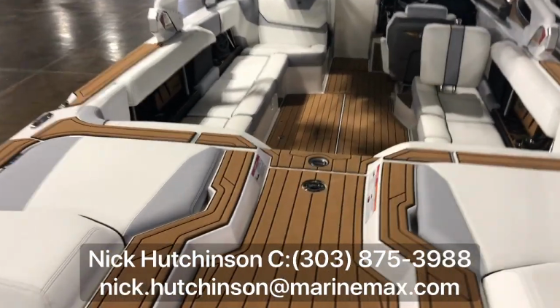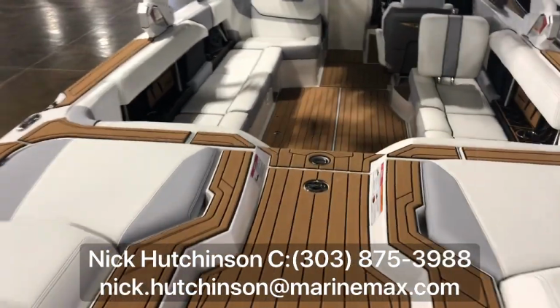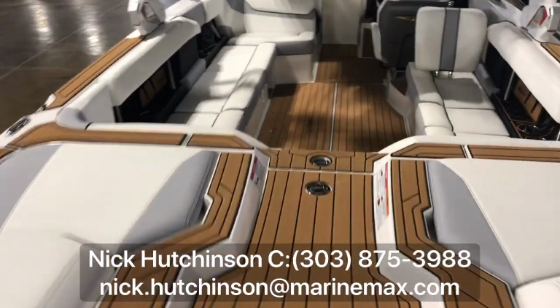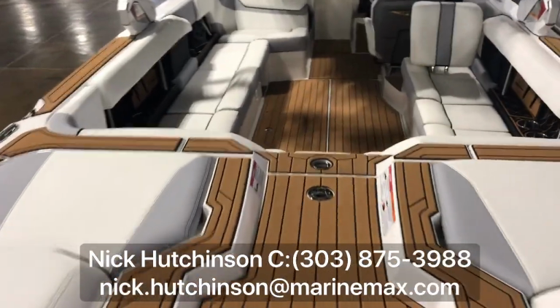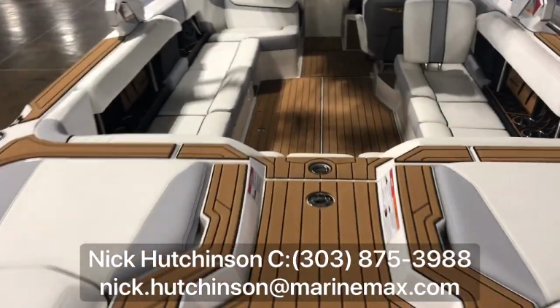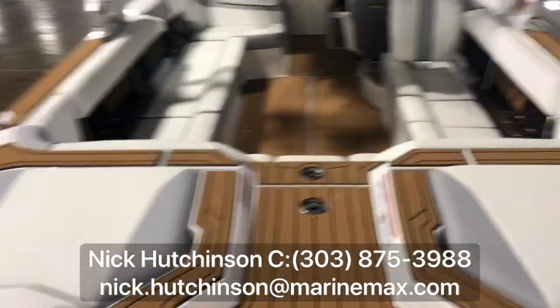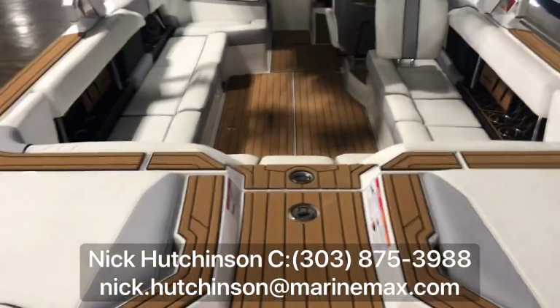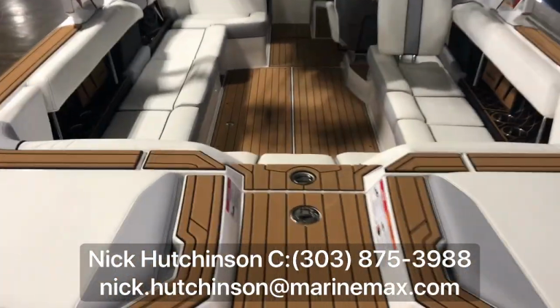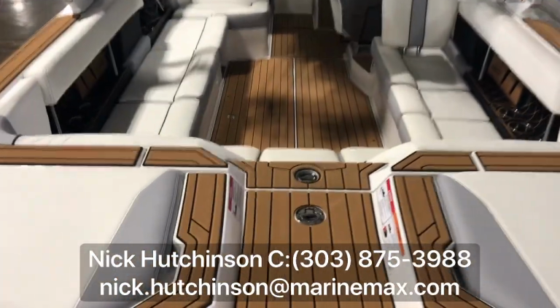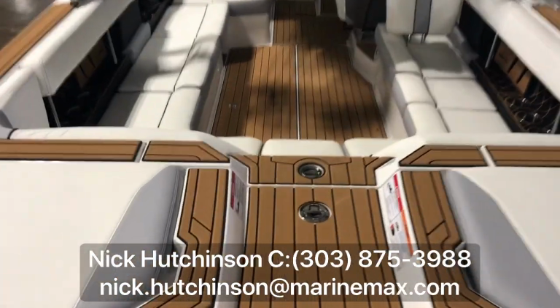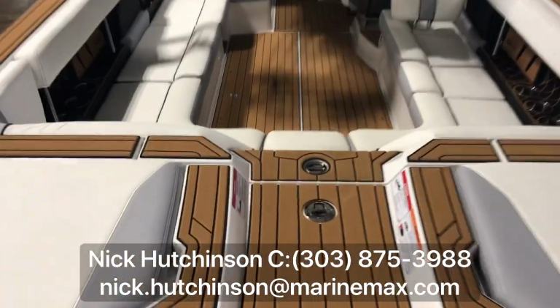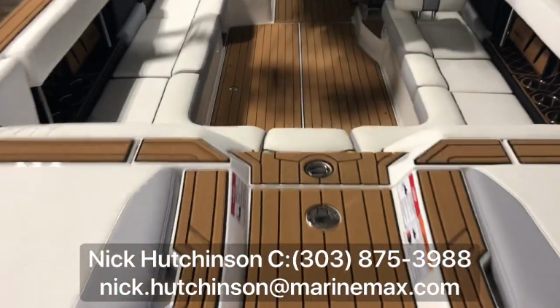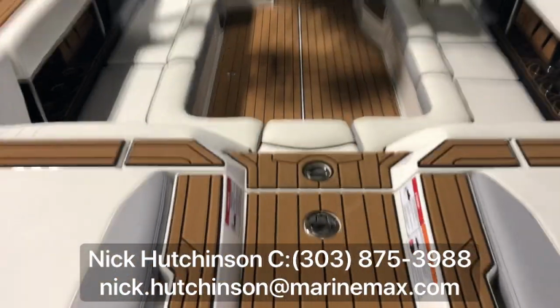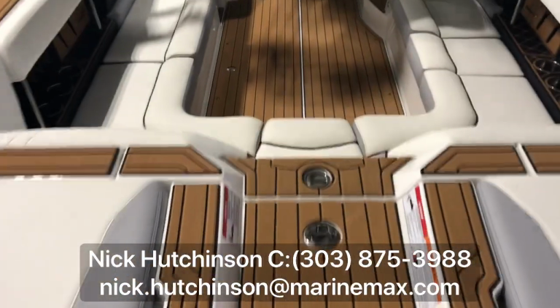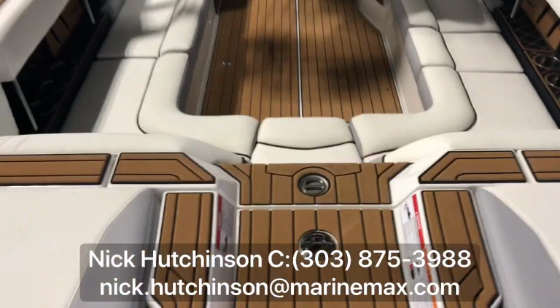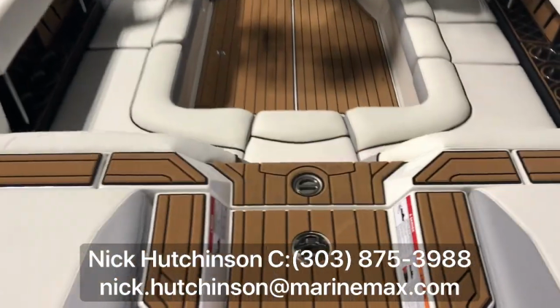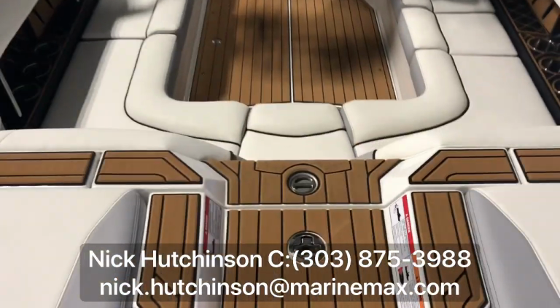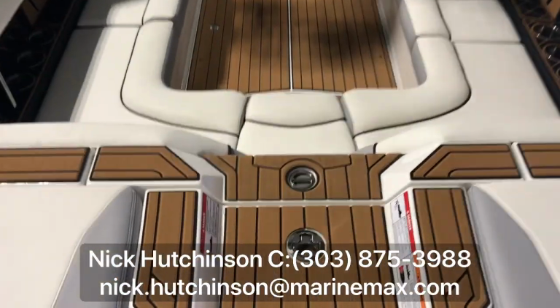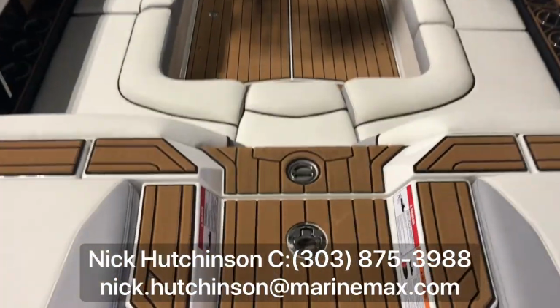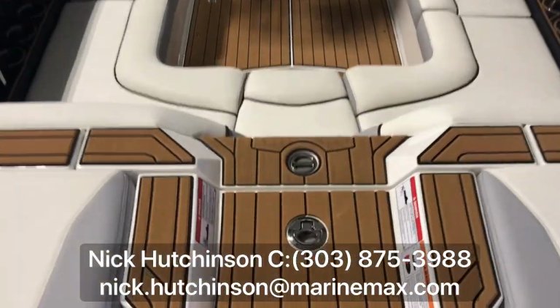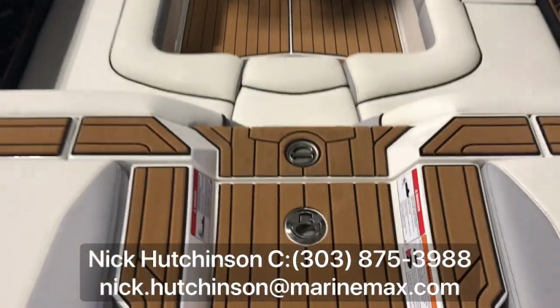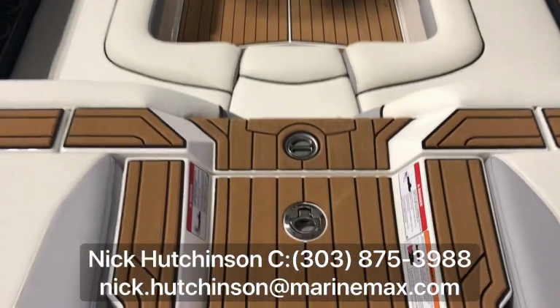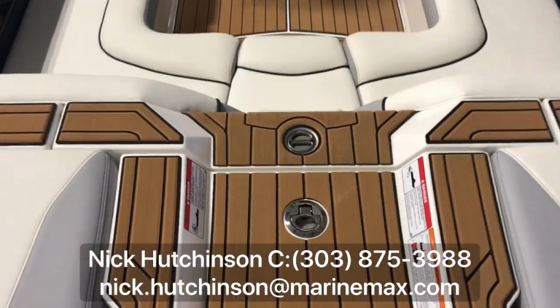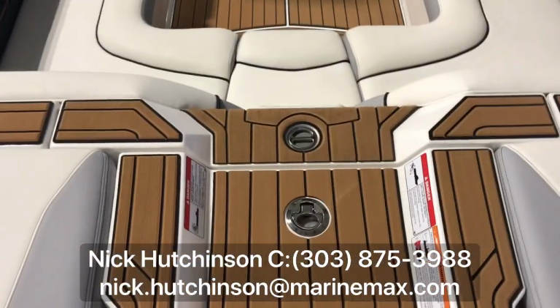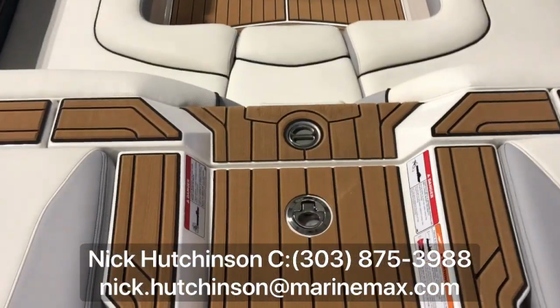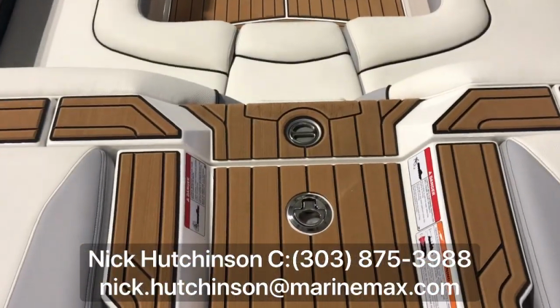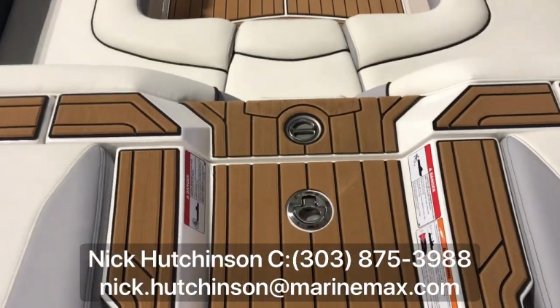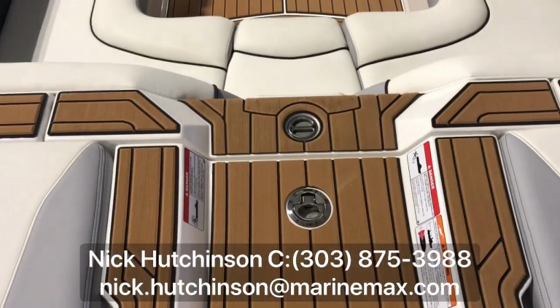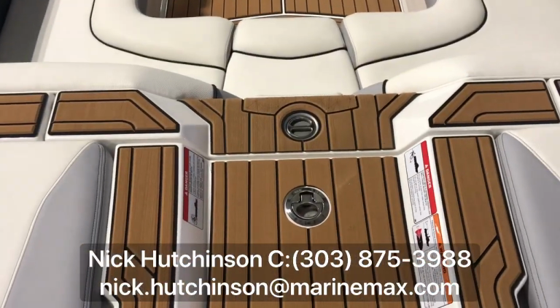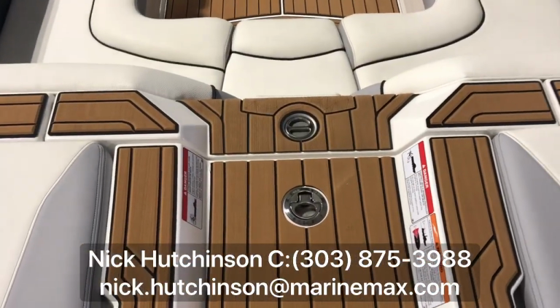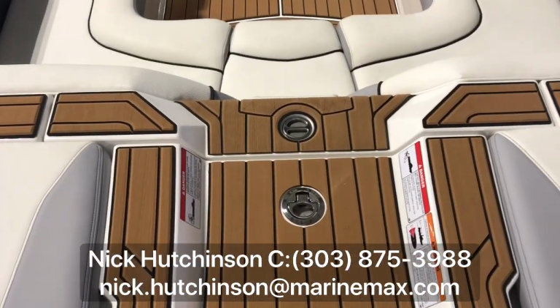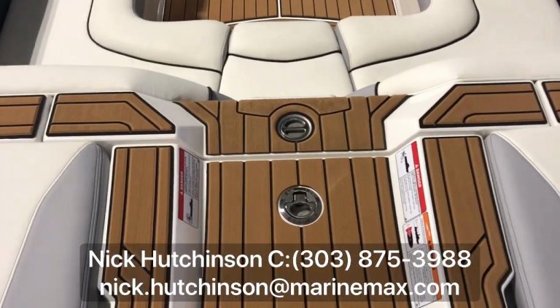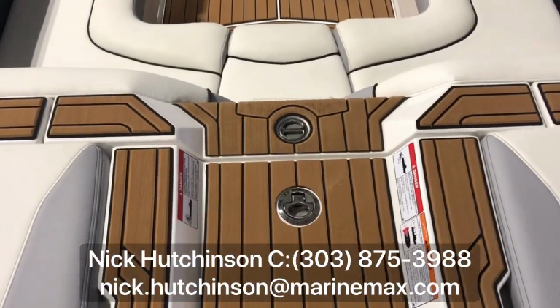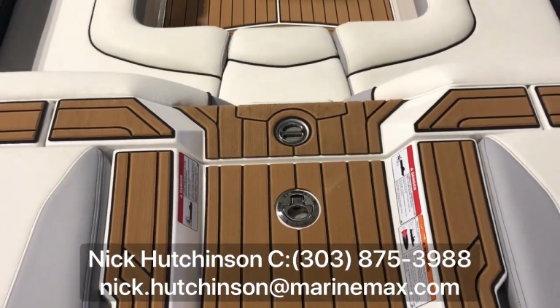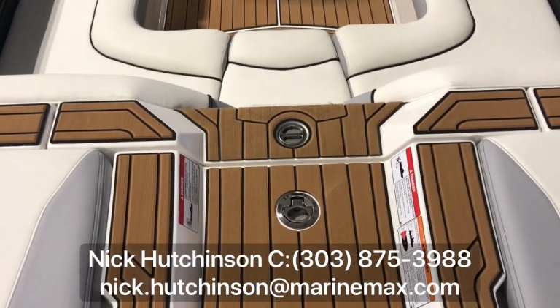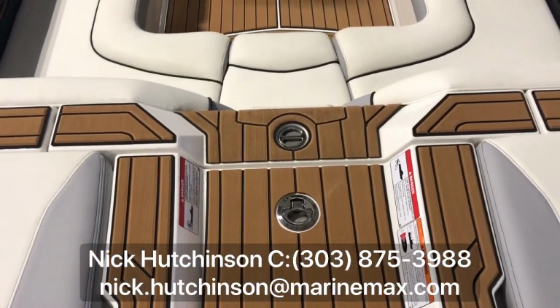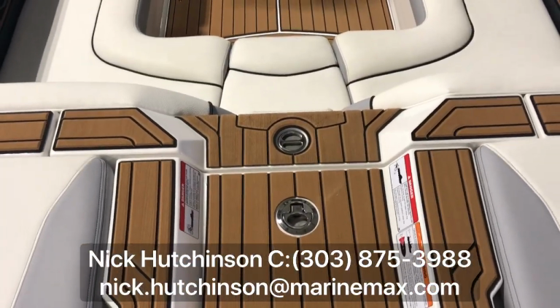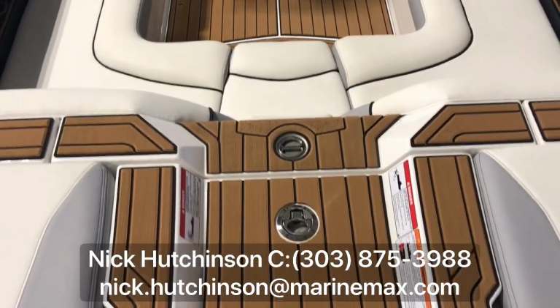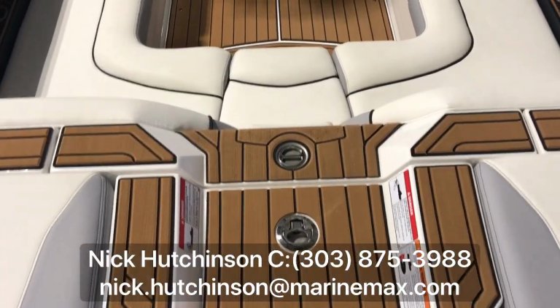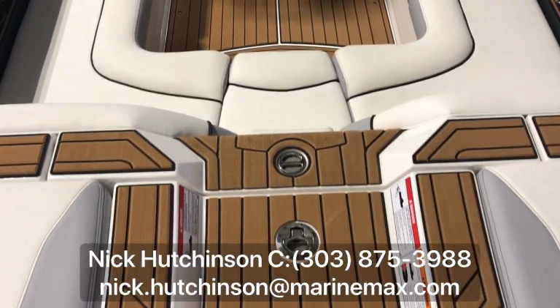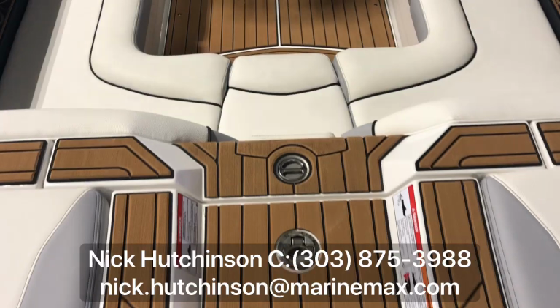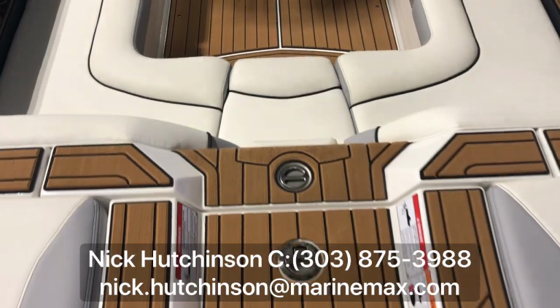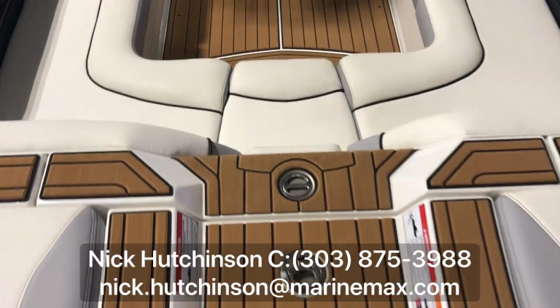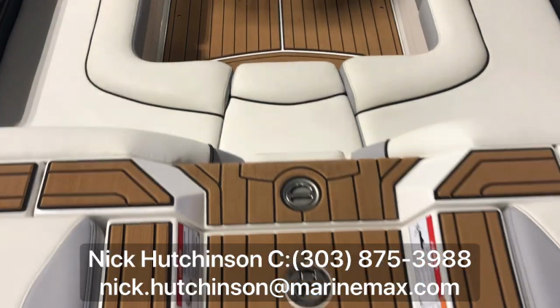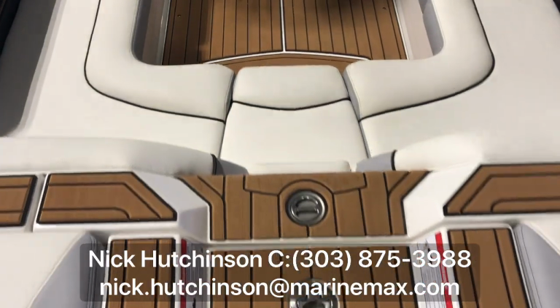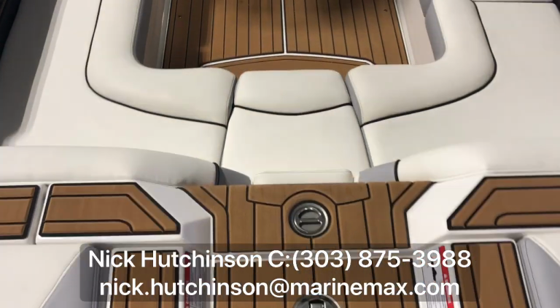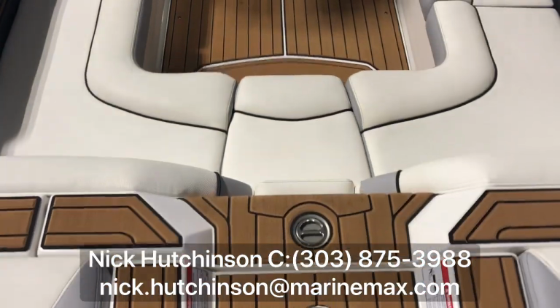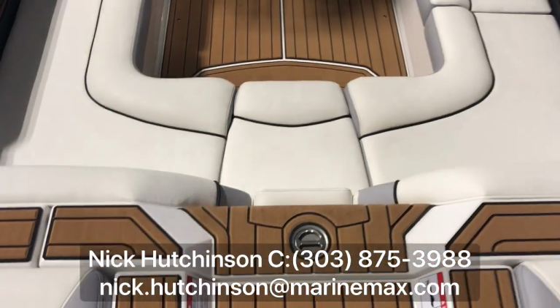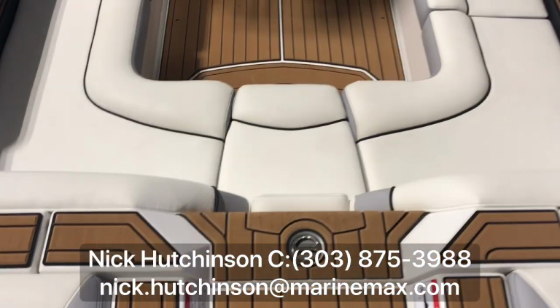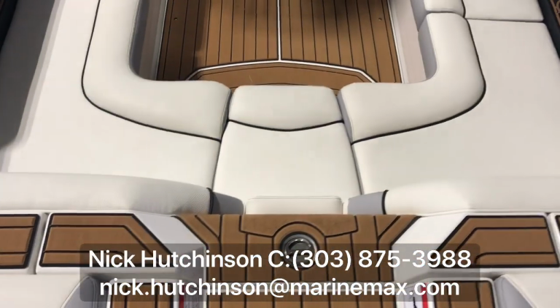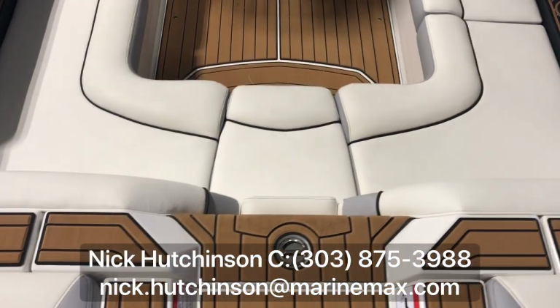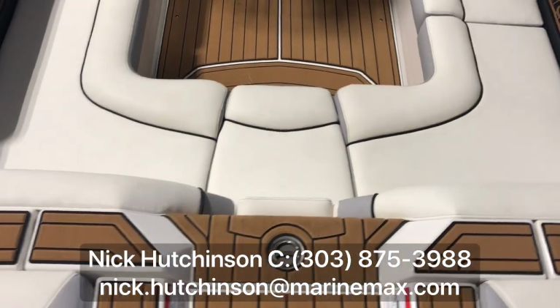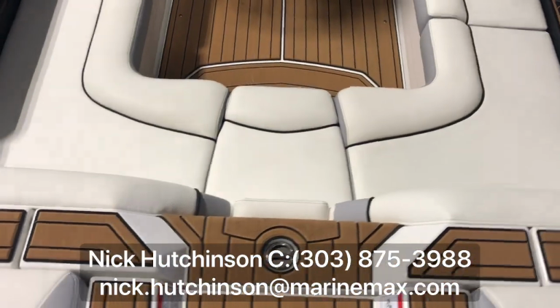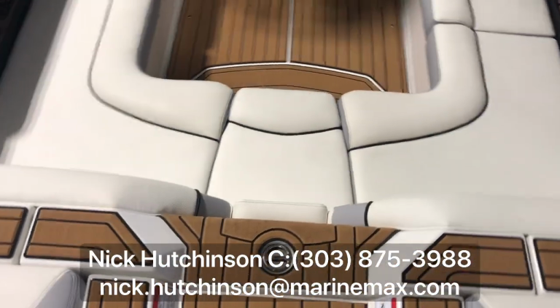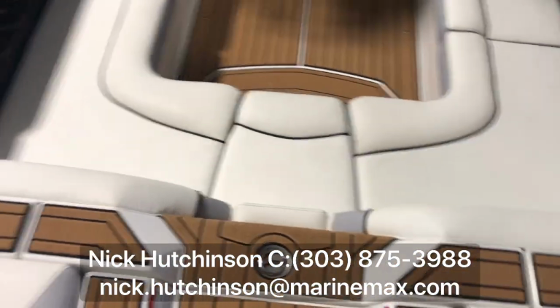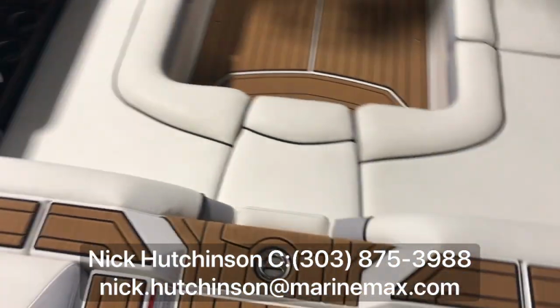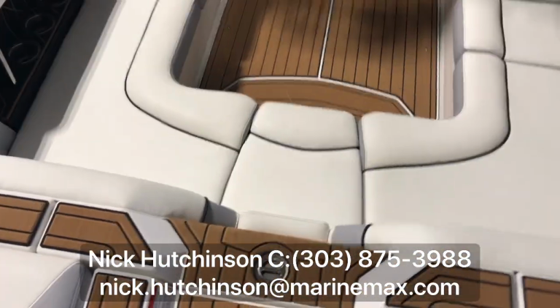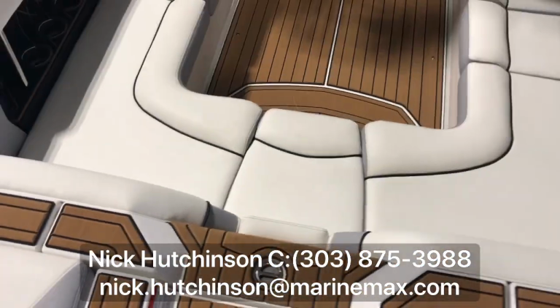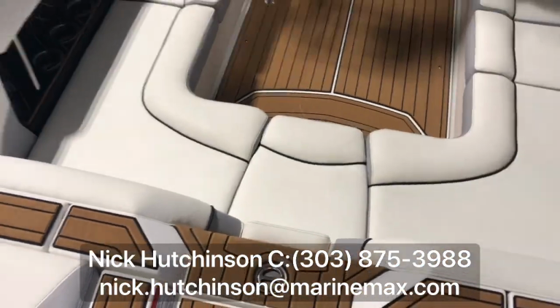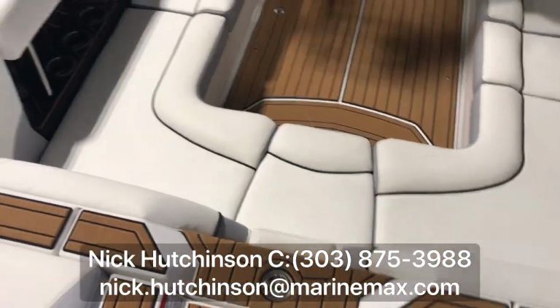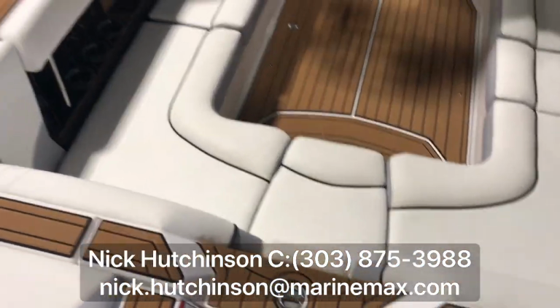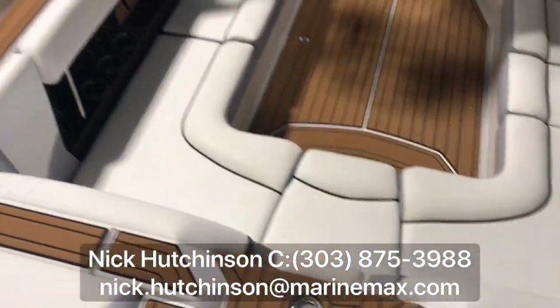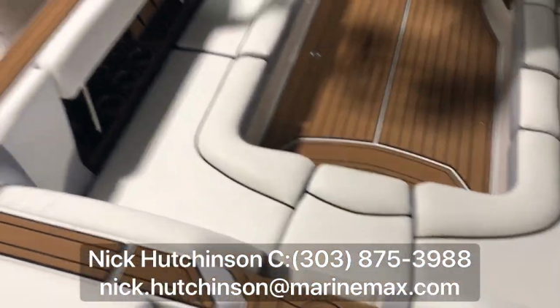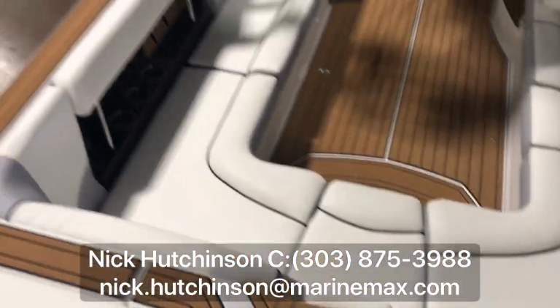As we walk through, you've got a pop-up pylon on there, so when you're doing skiing activities you can get a little lower toe.